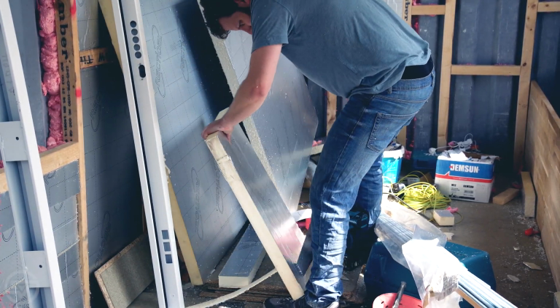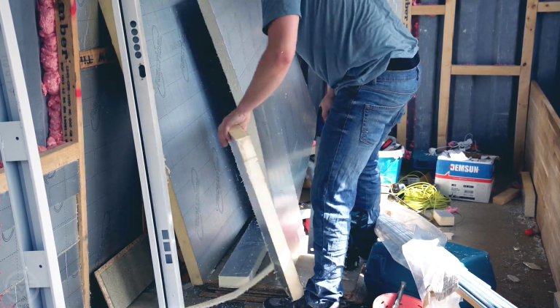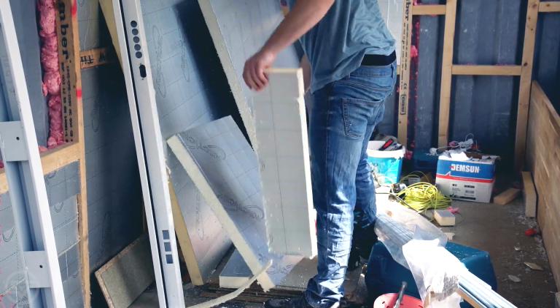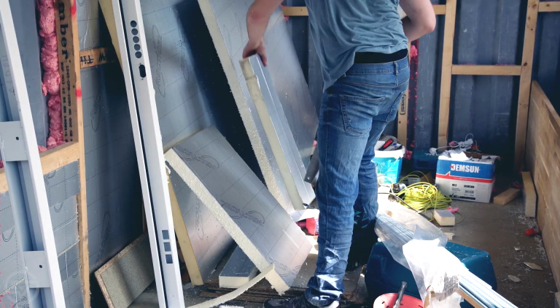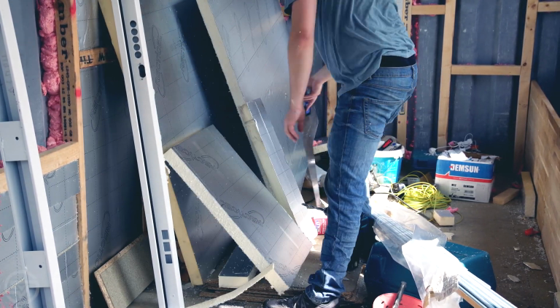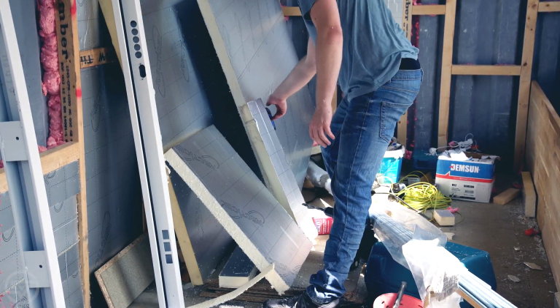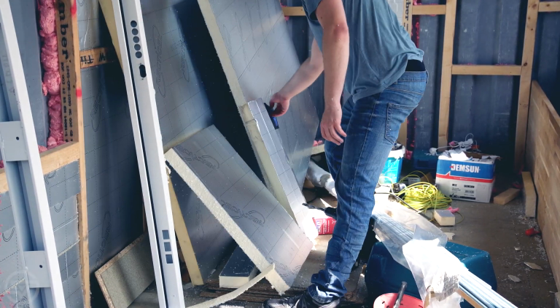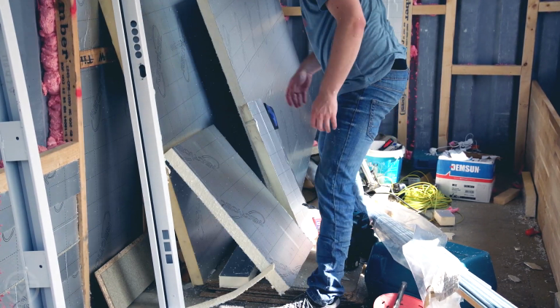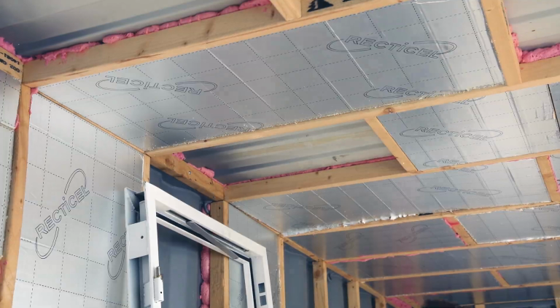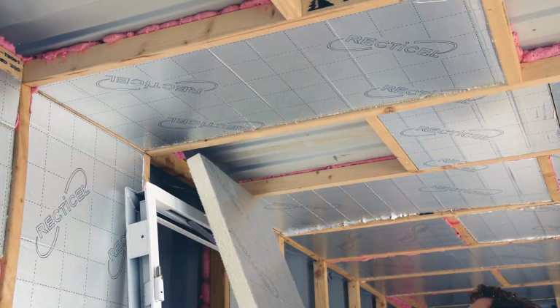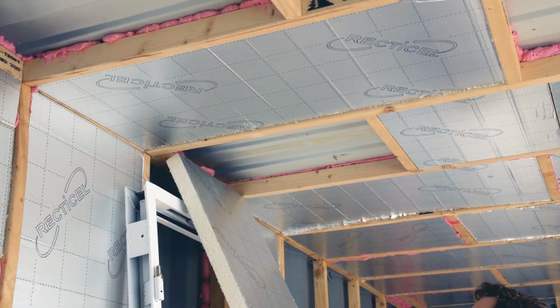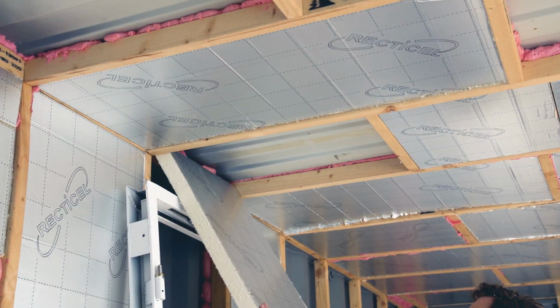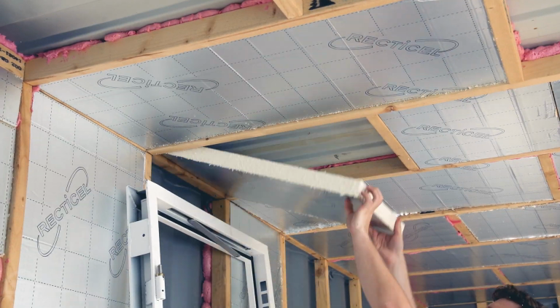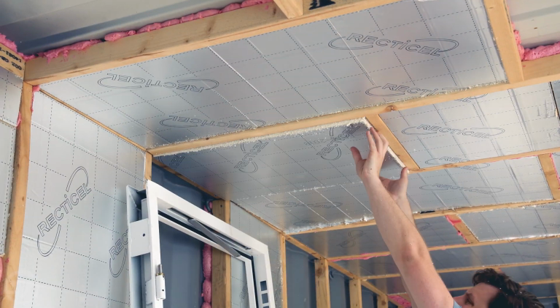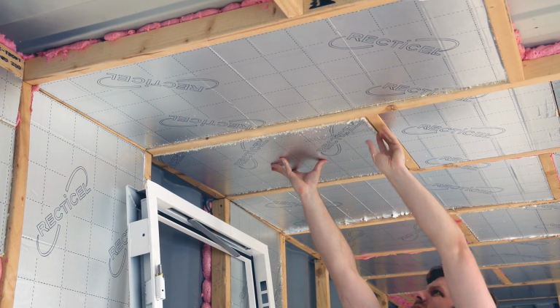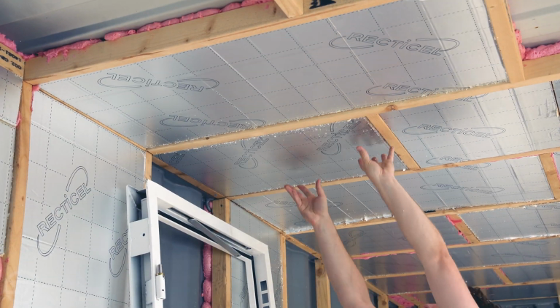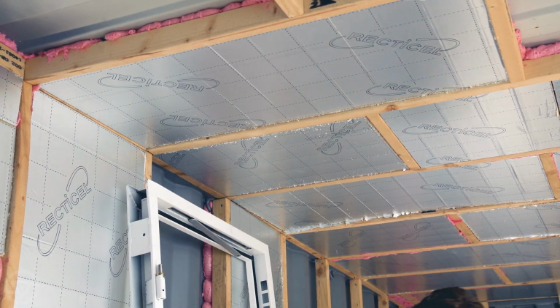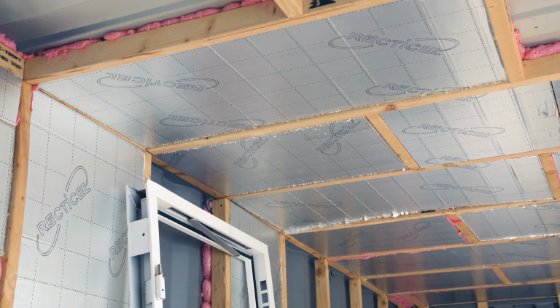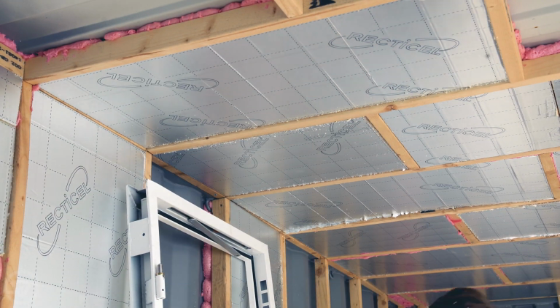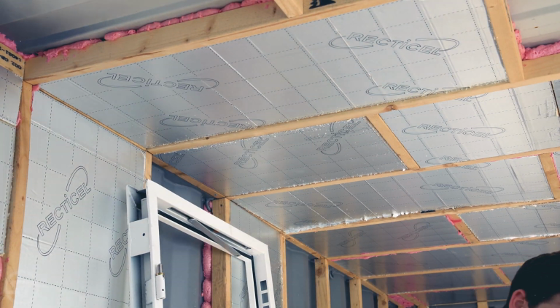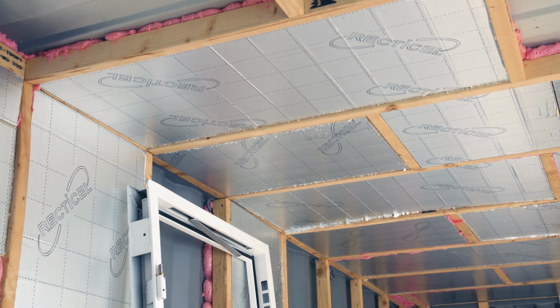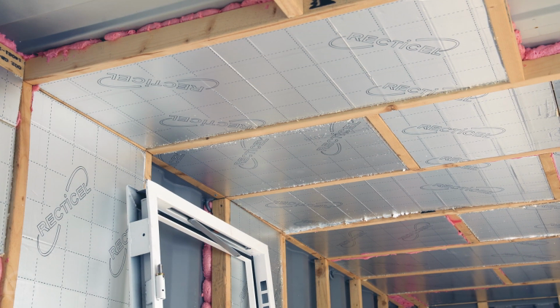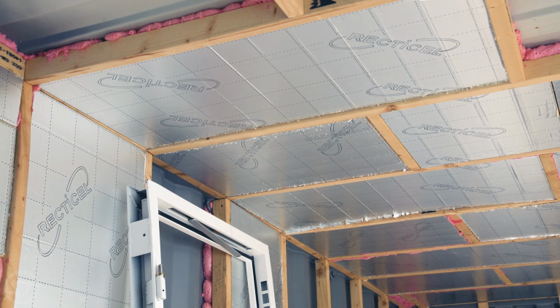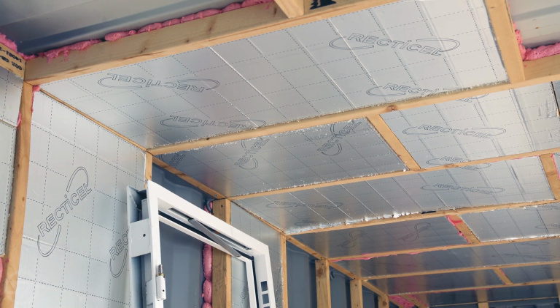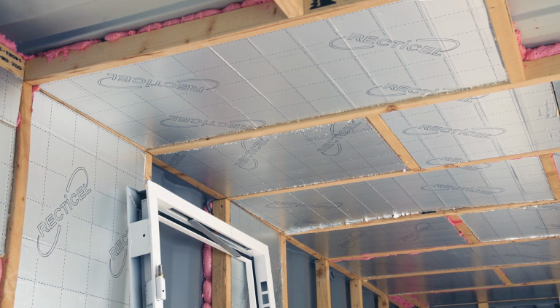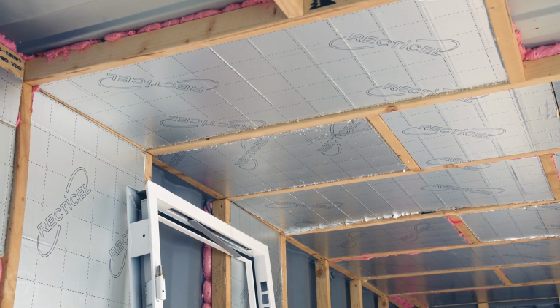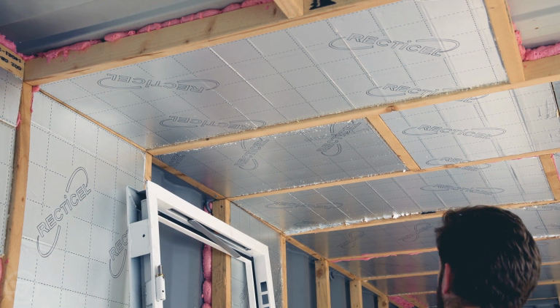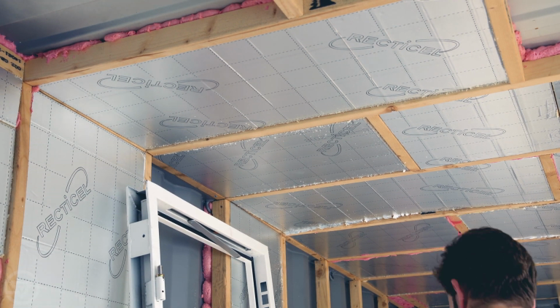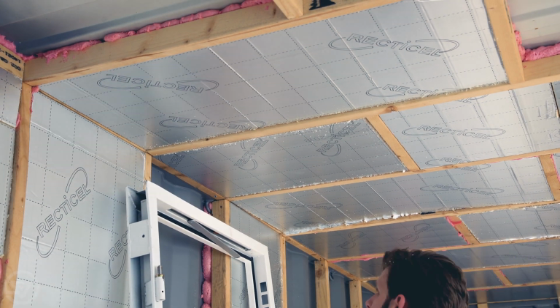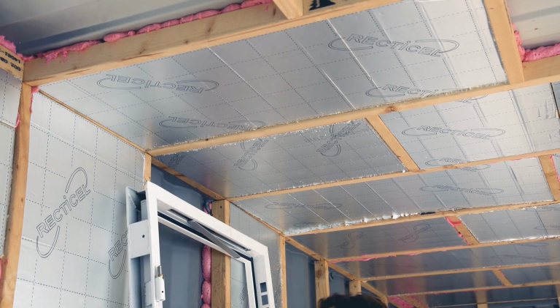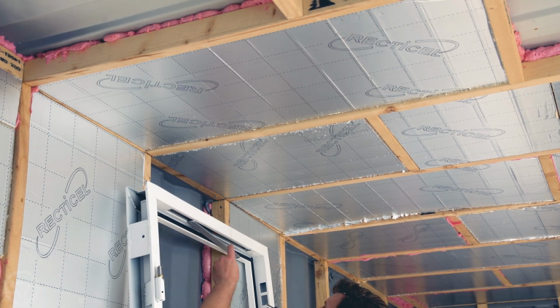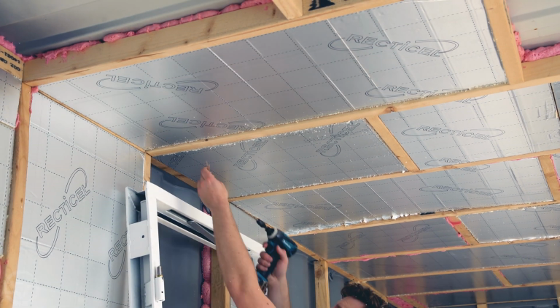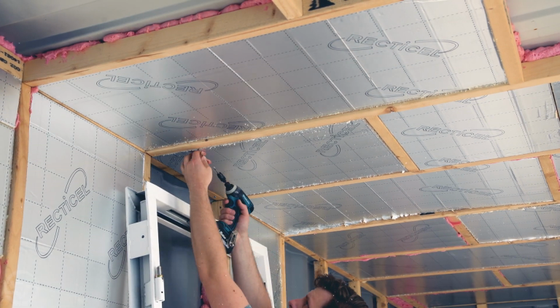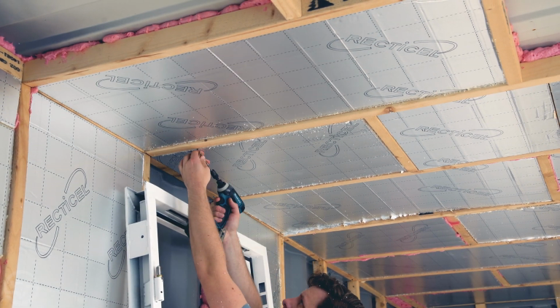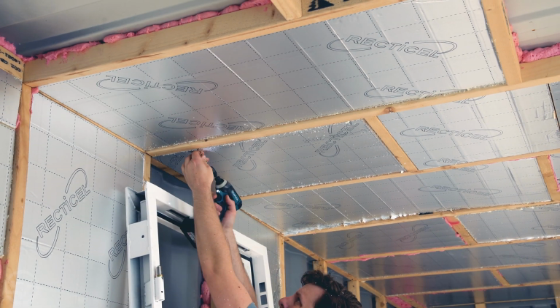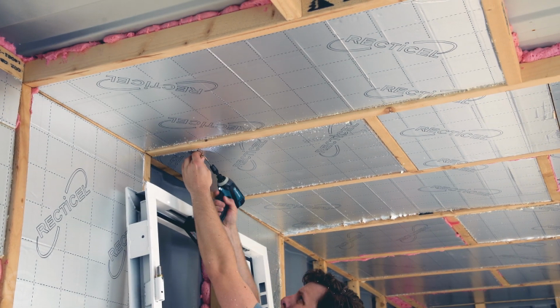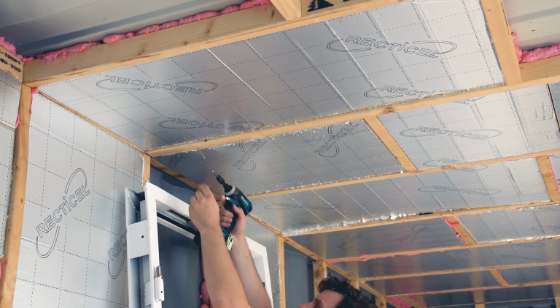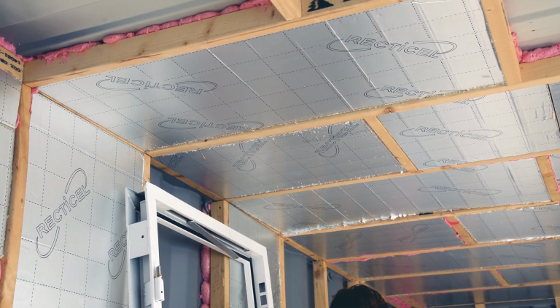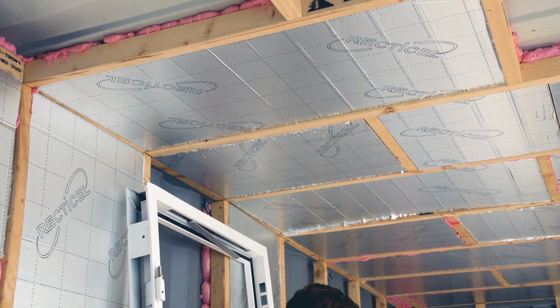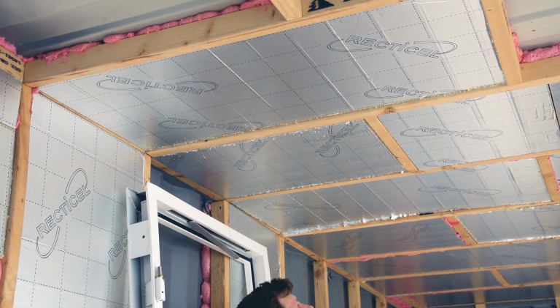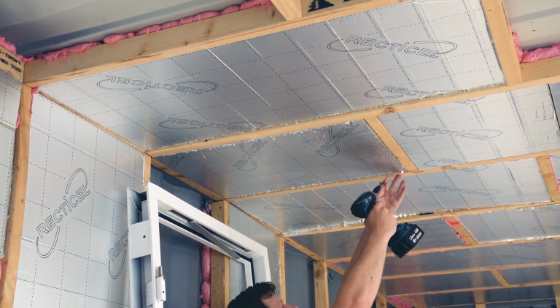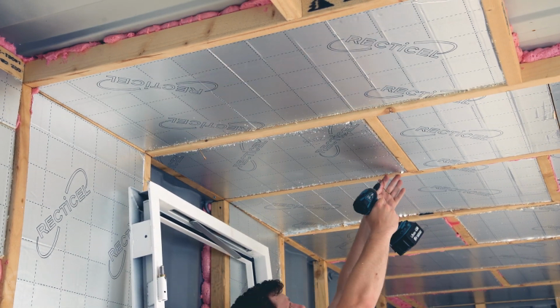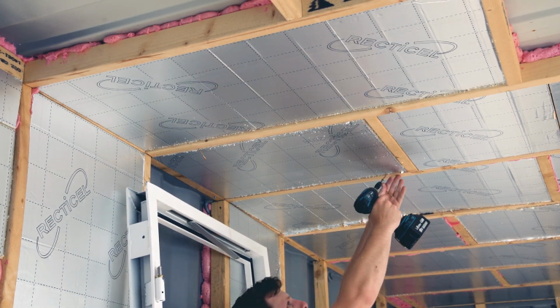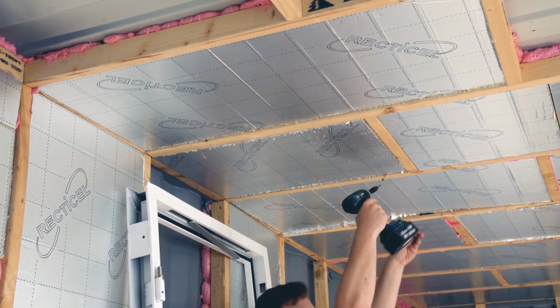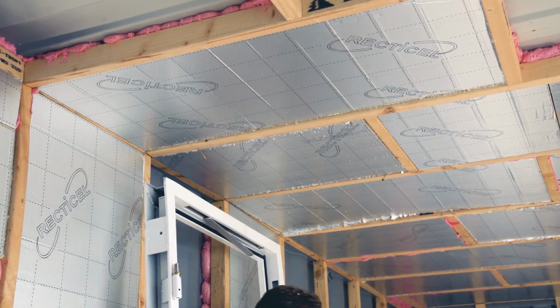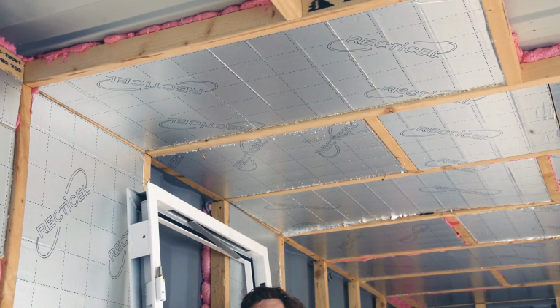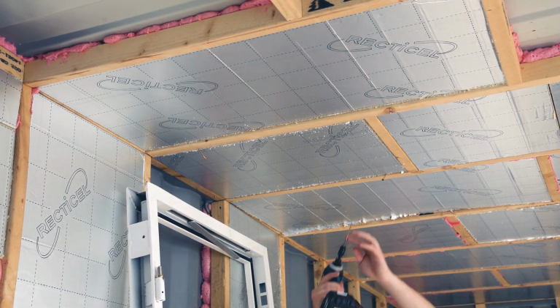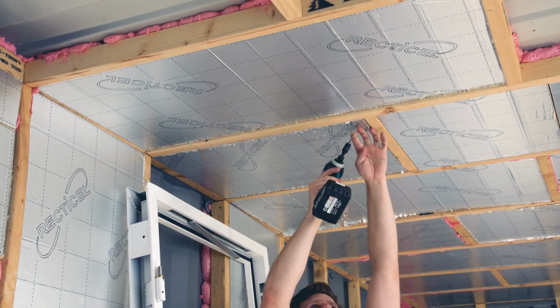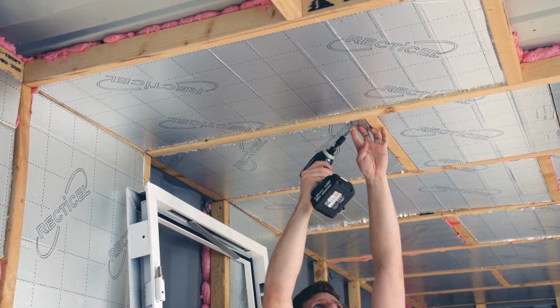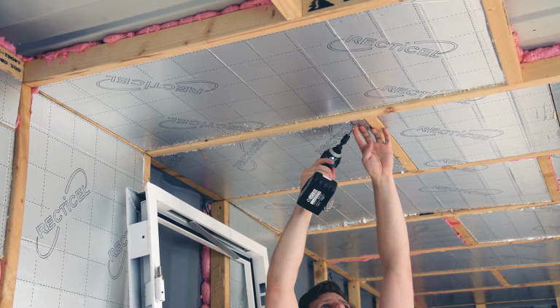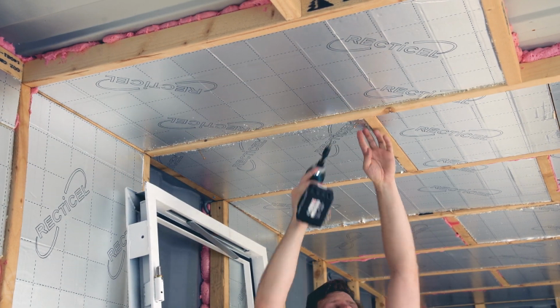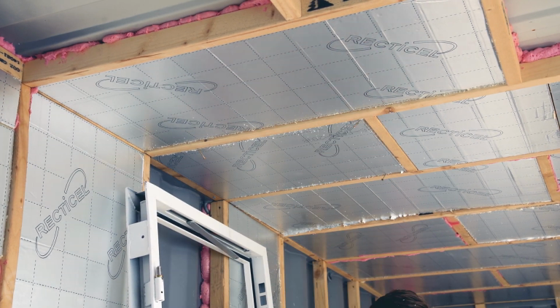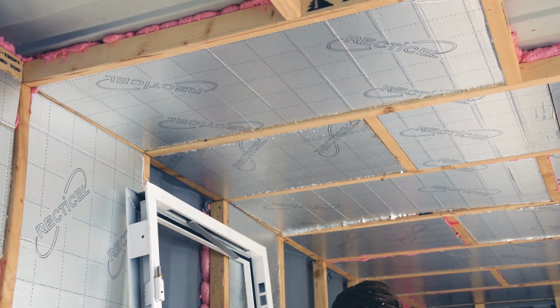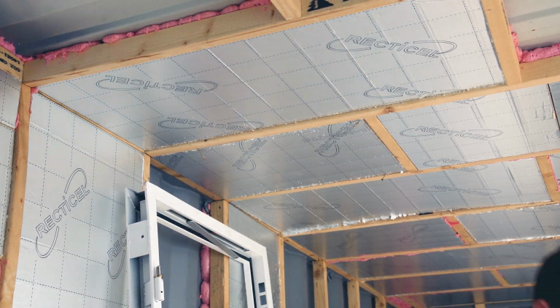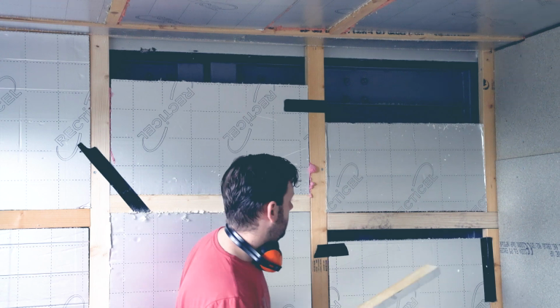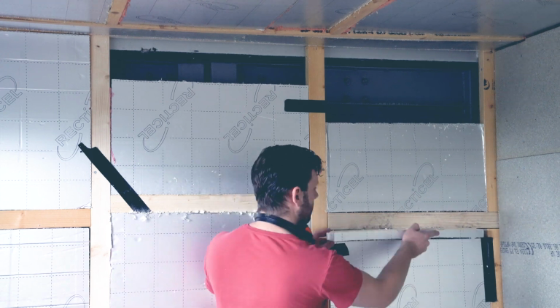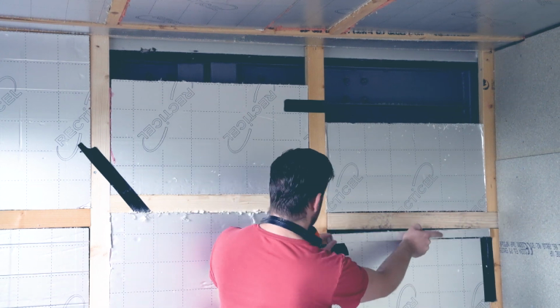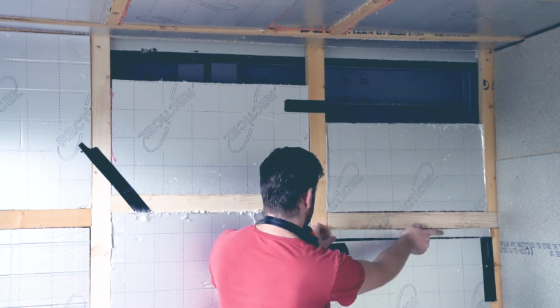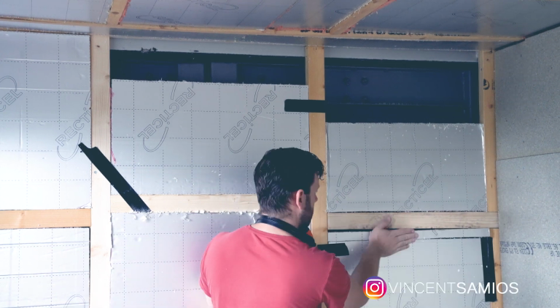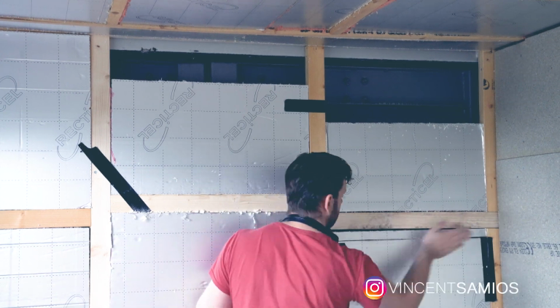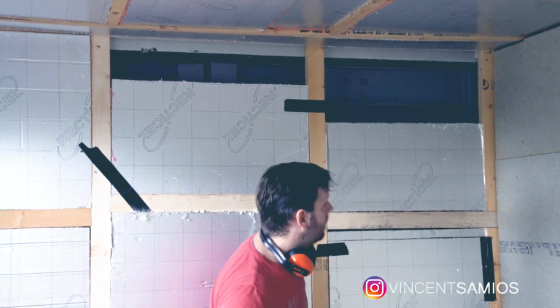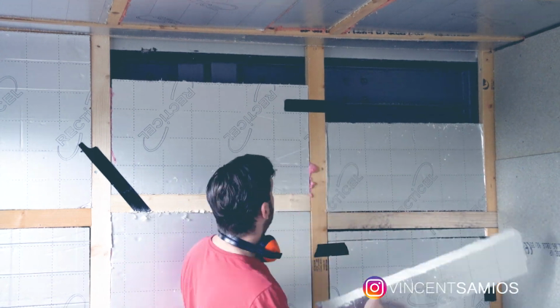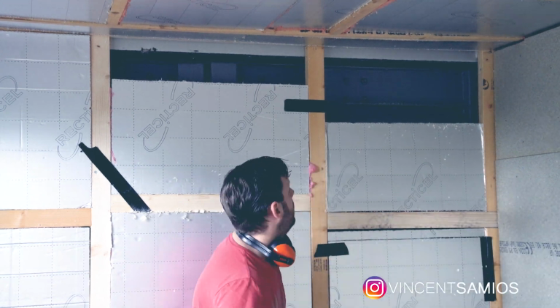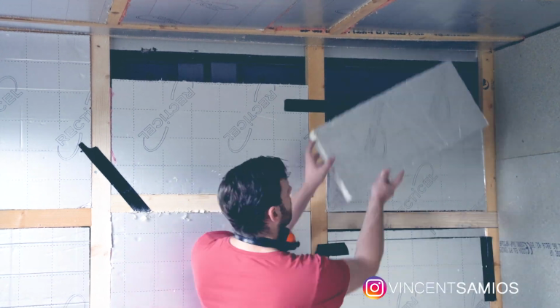In some cases the ceiling panels are a little bit loose, so I've used some screws to hold them in place temporarily until the expanding foam cures.